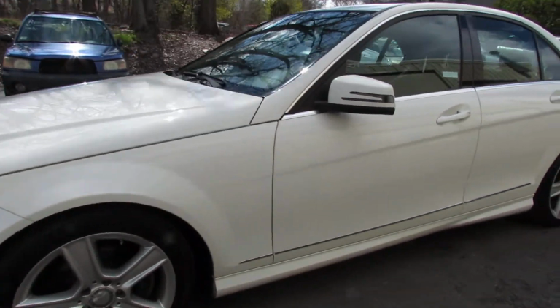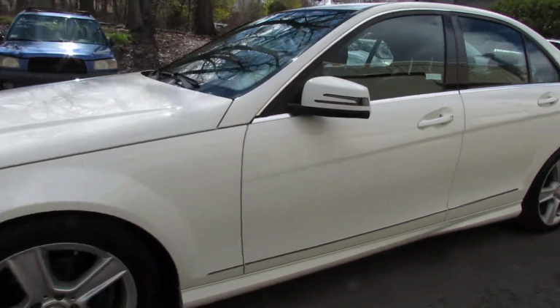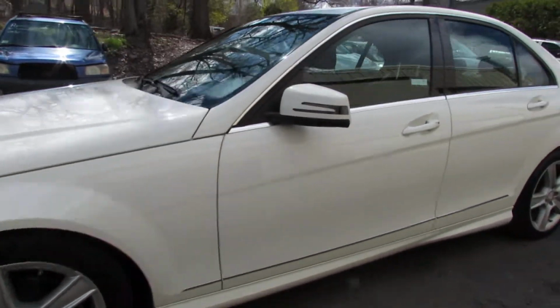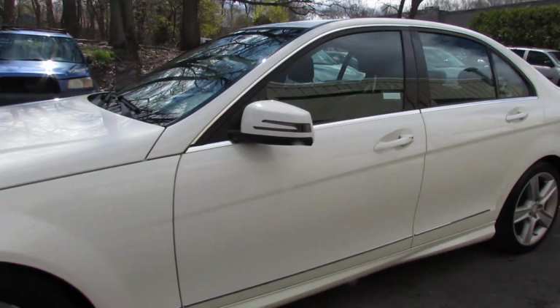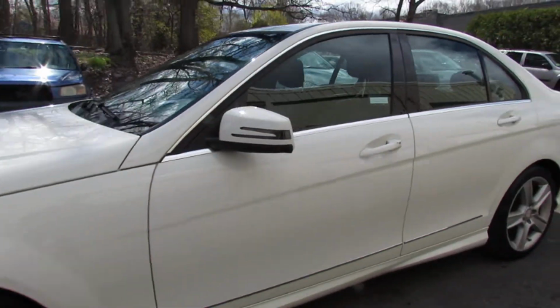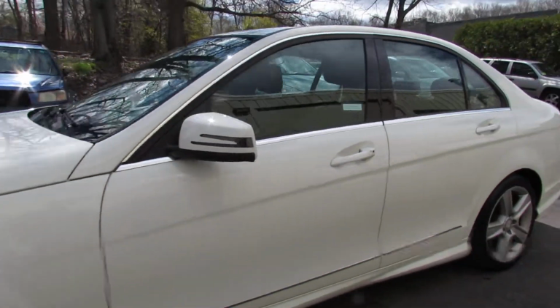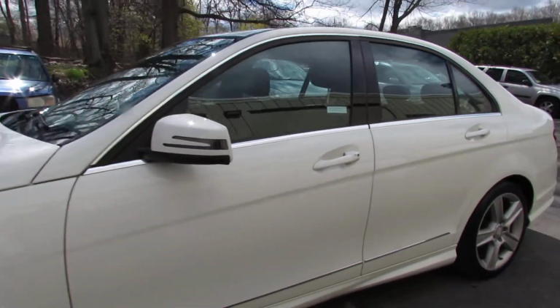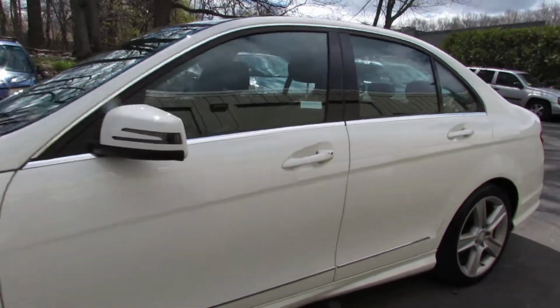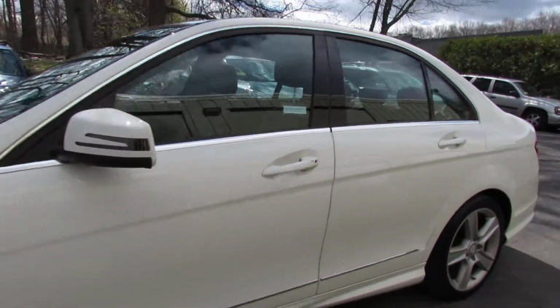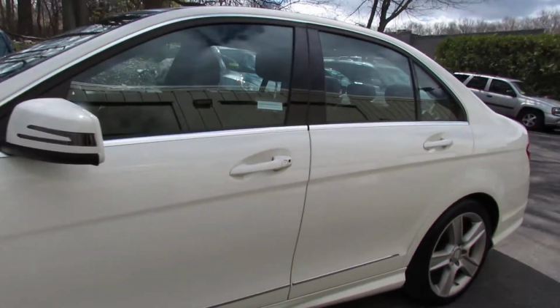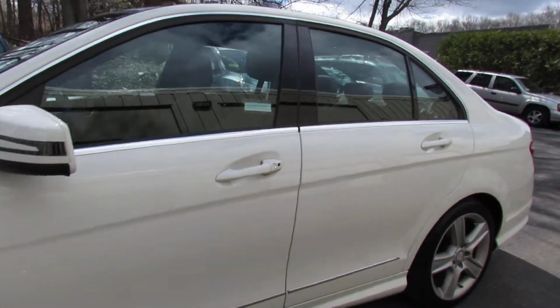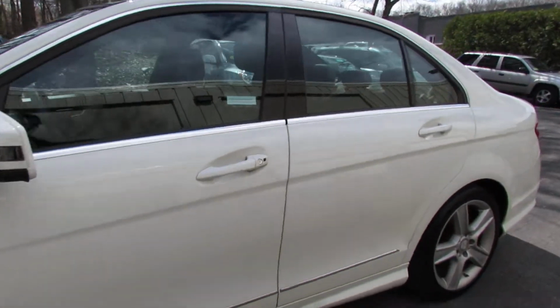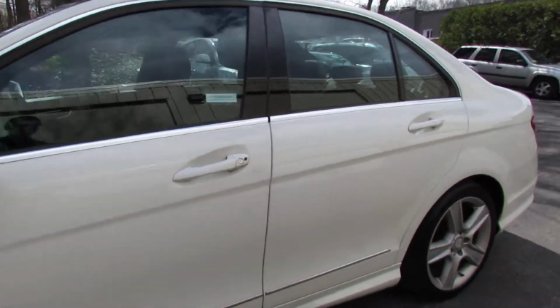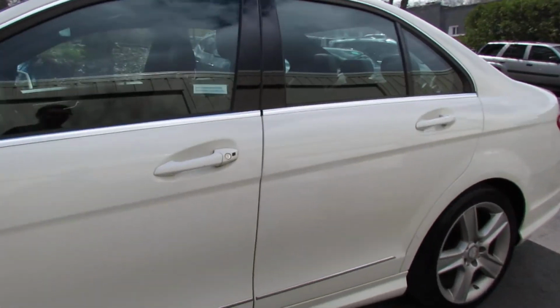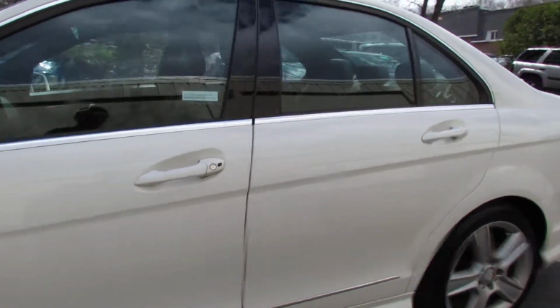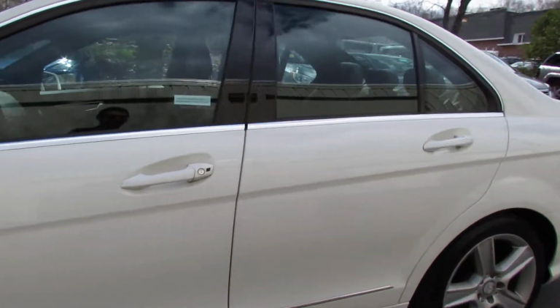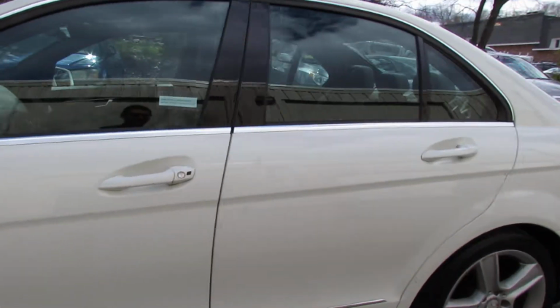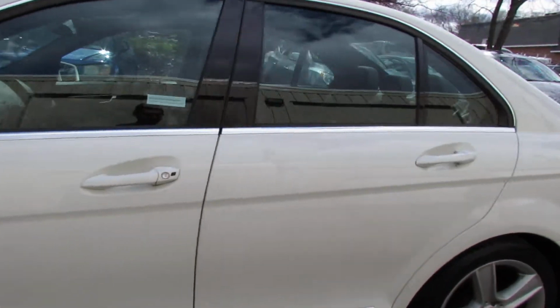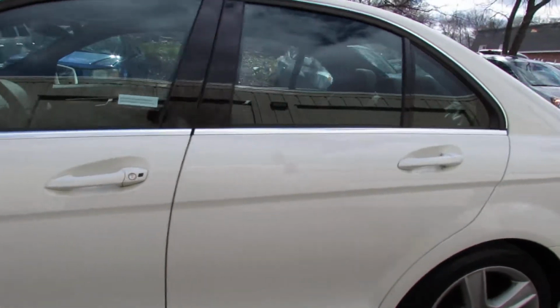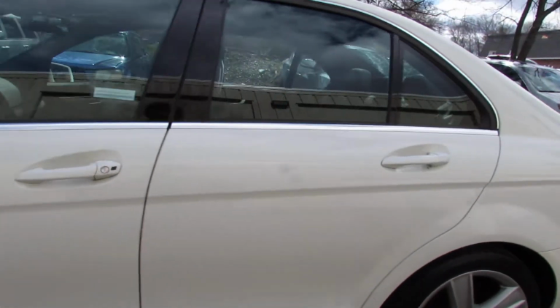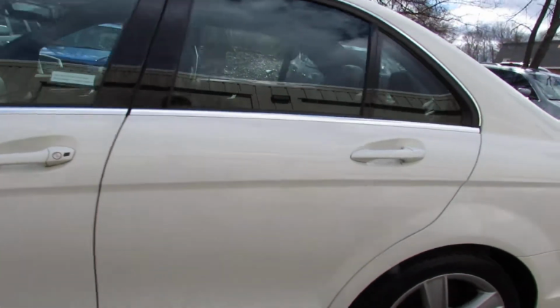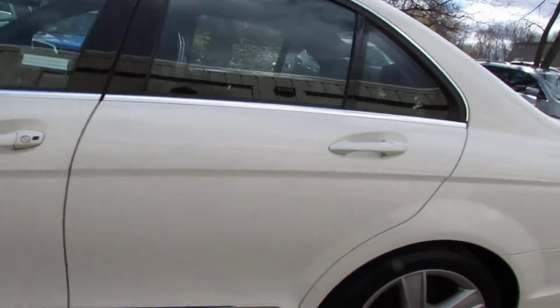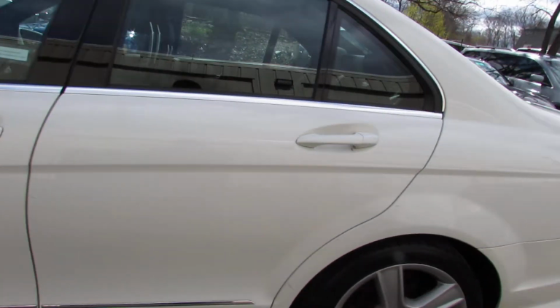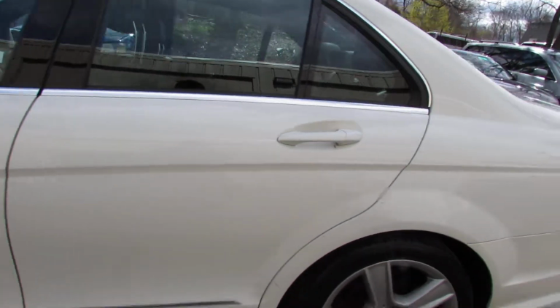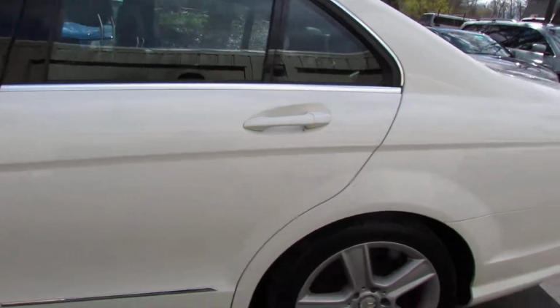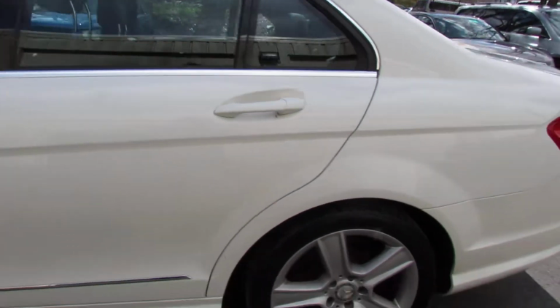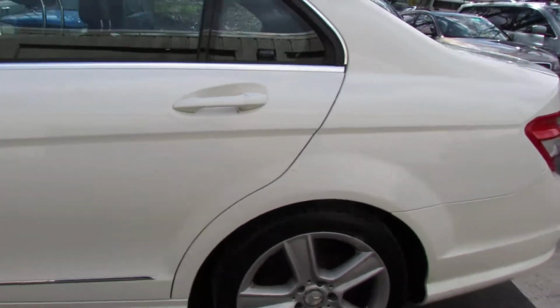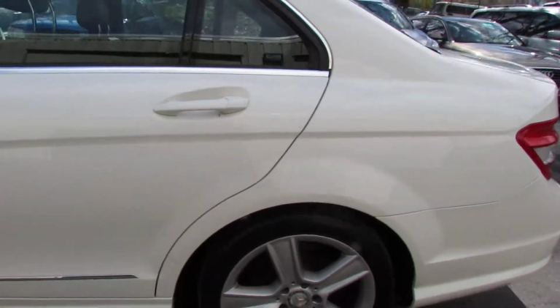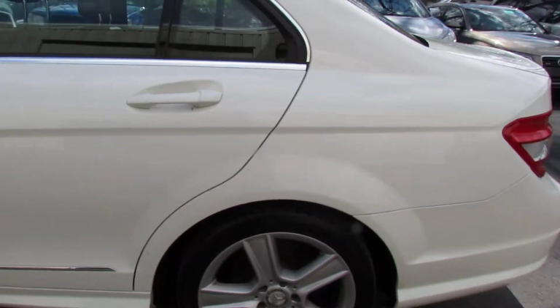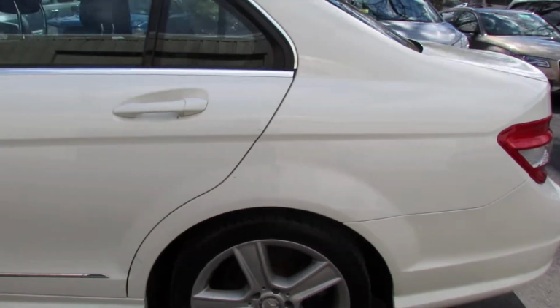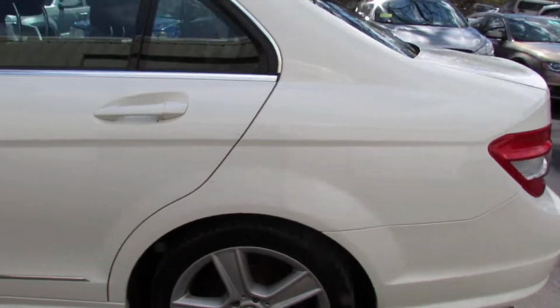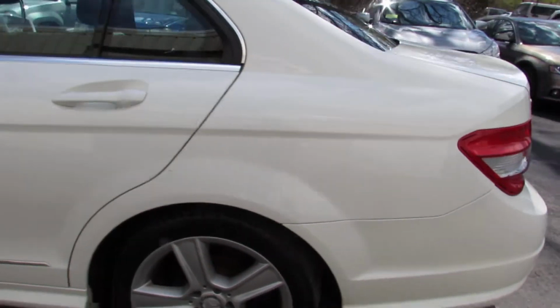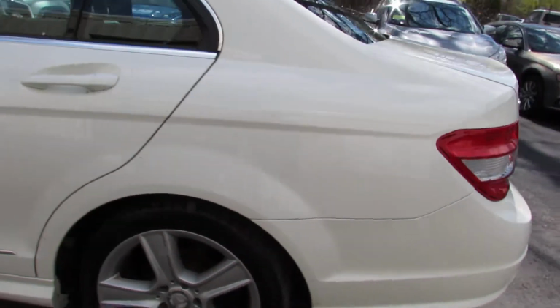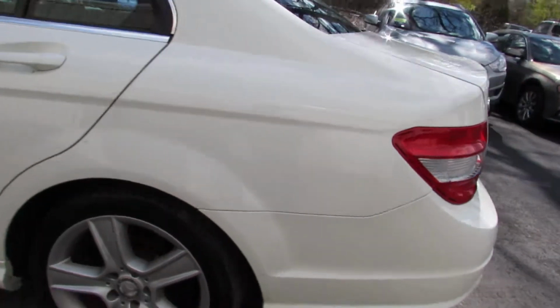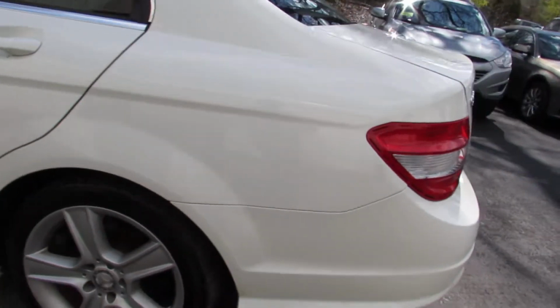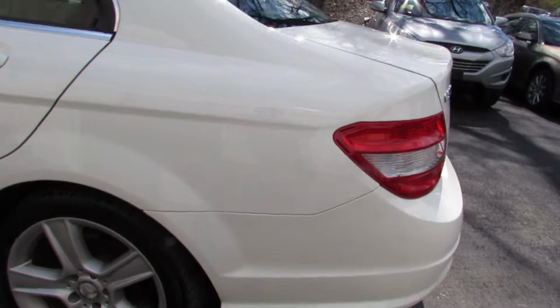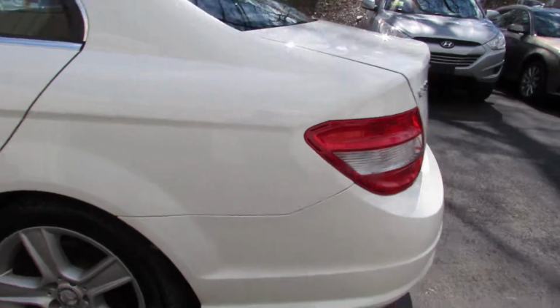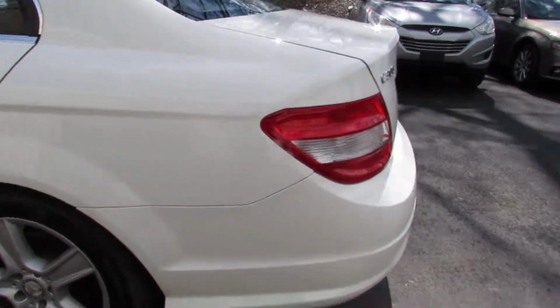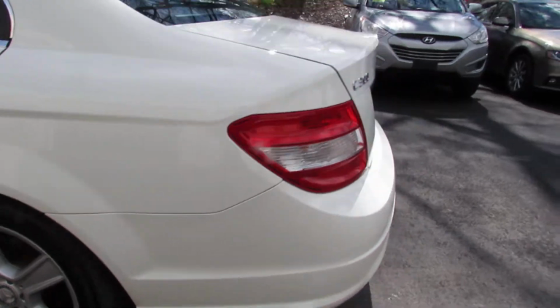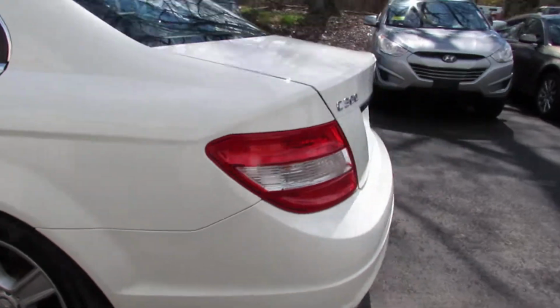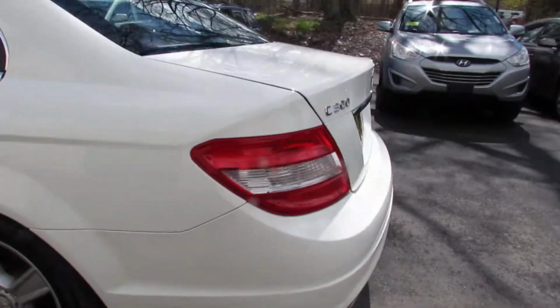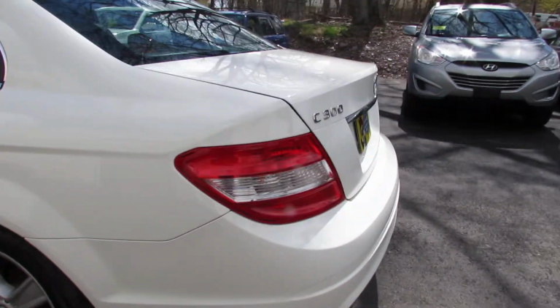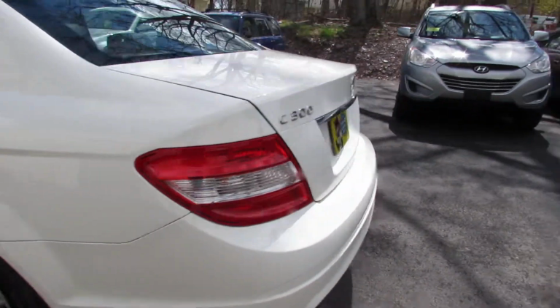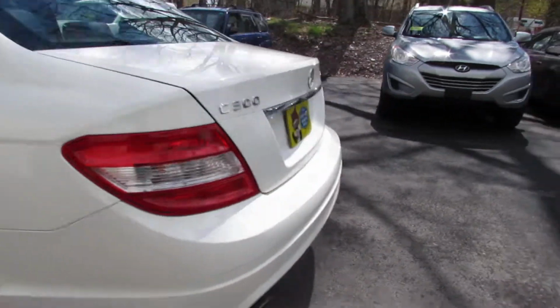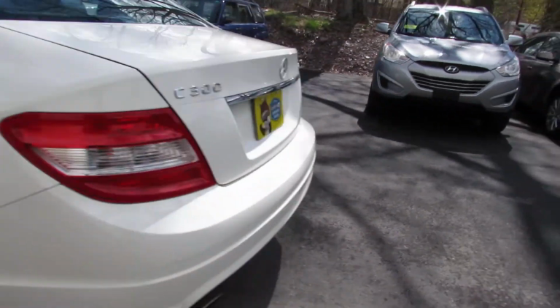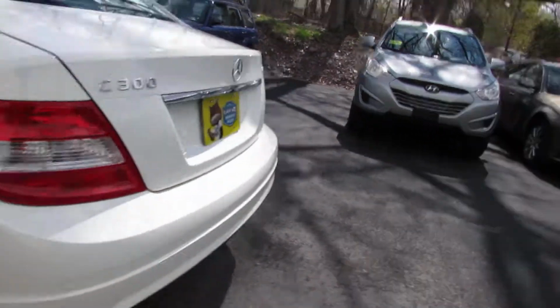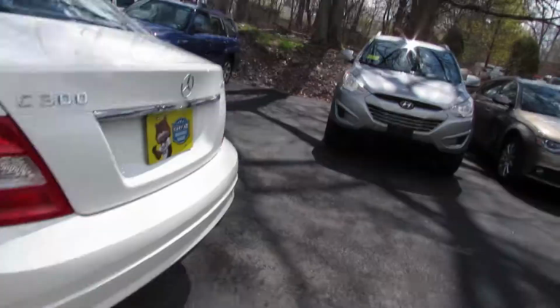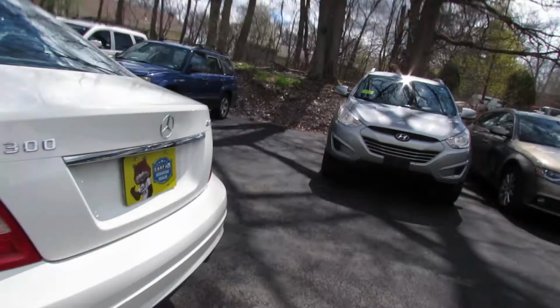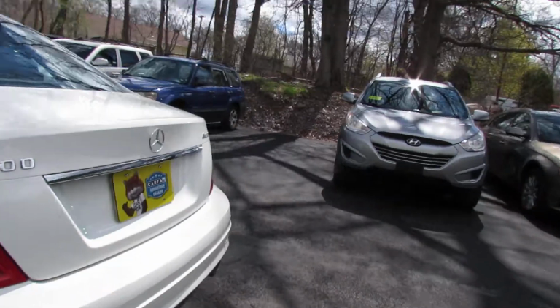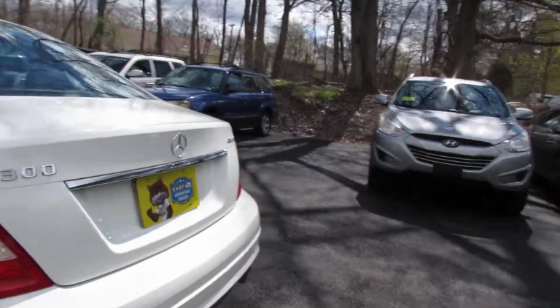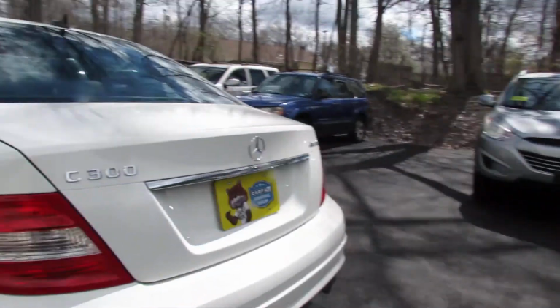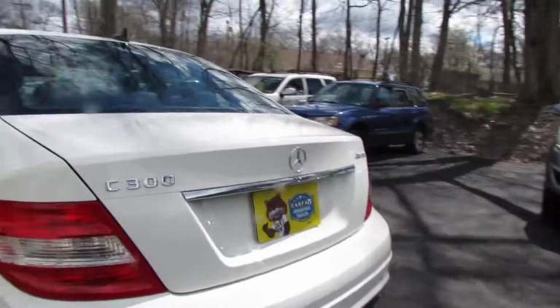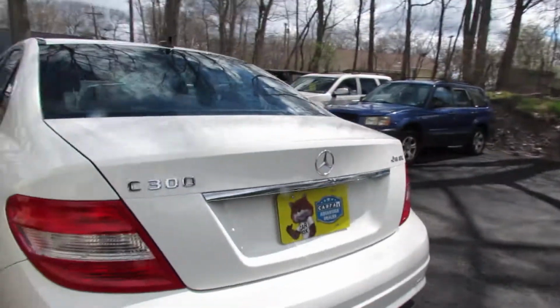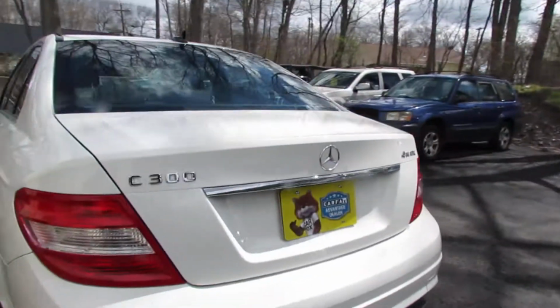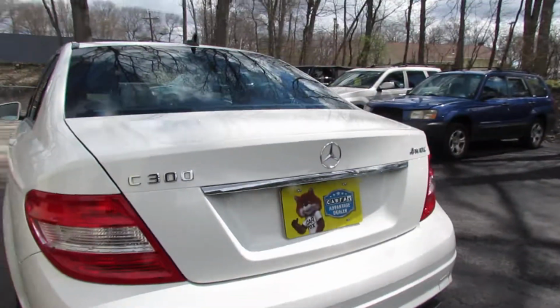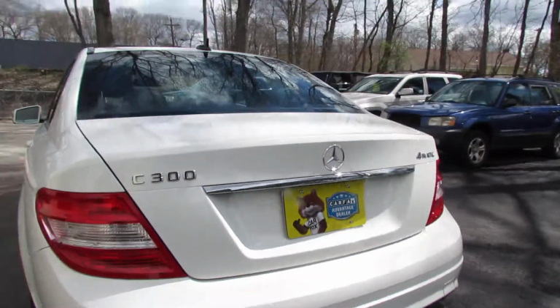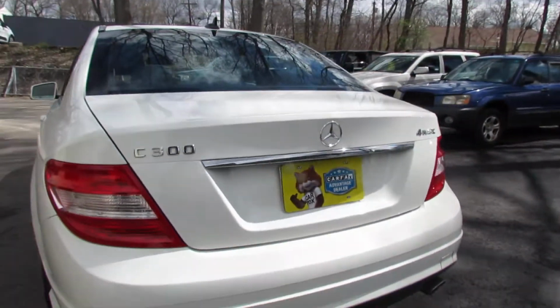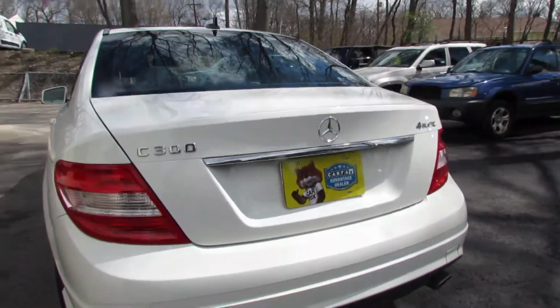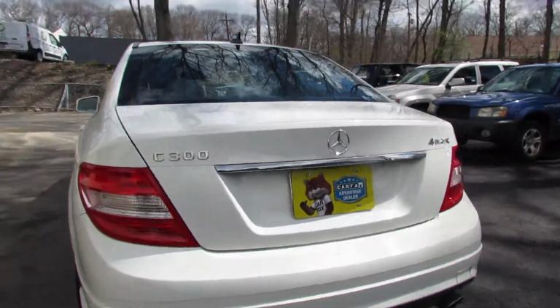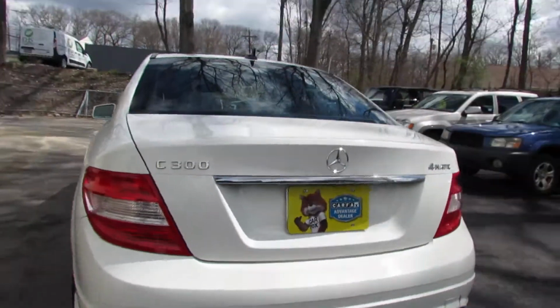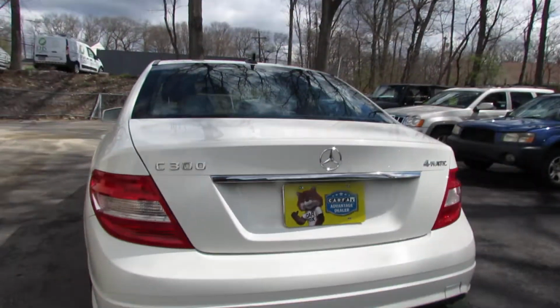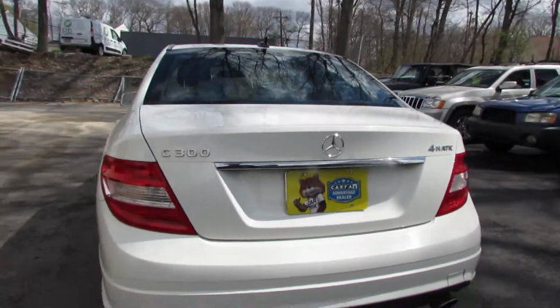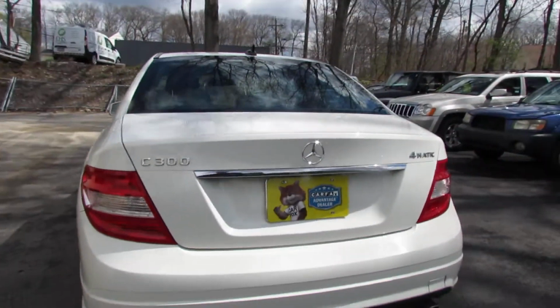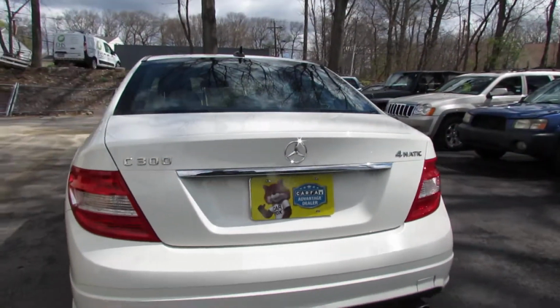Hello. We're at Laren Auto Sales today. We're looking at a 2010 Mercedes C300 4Matic.